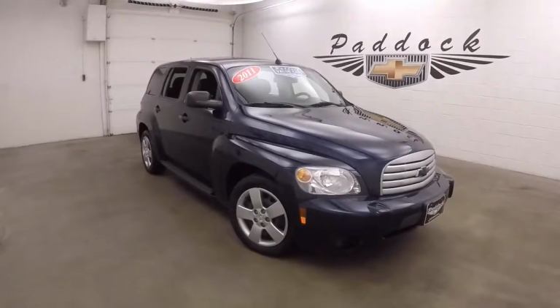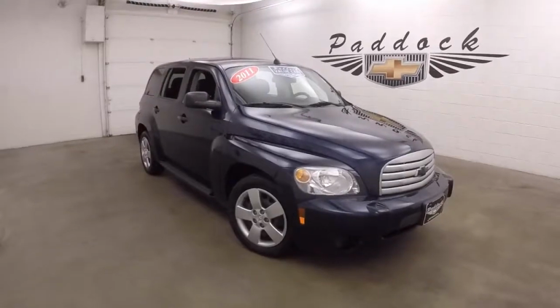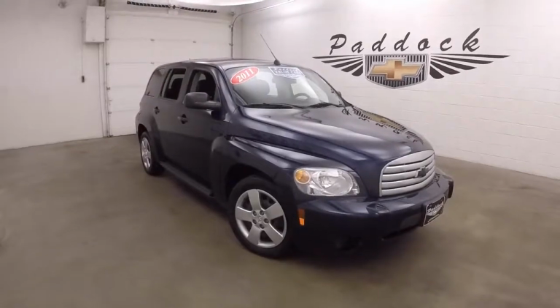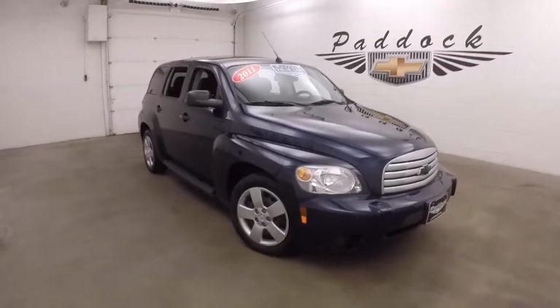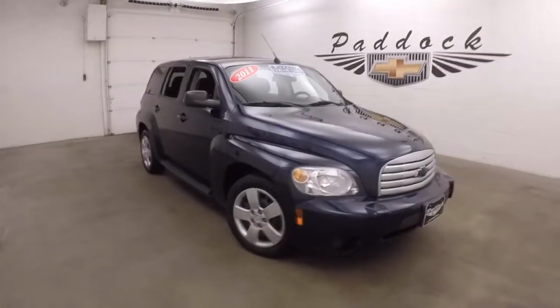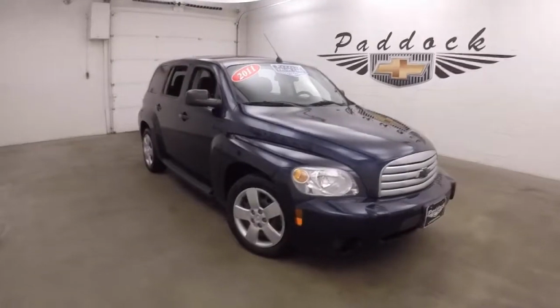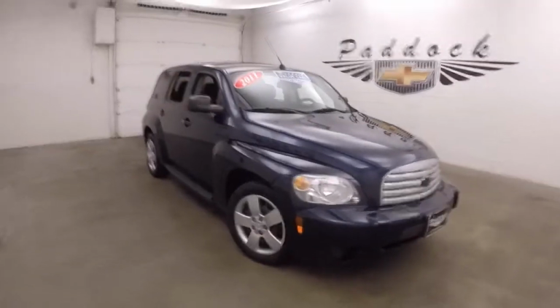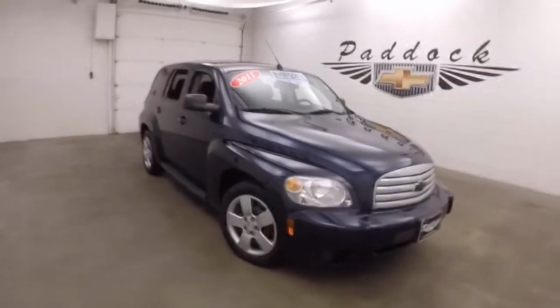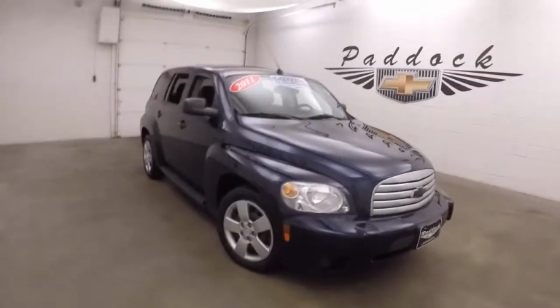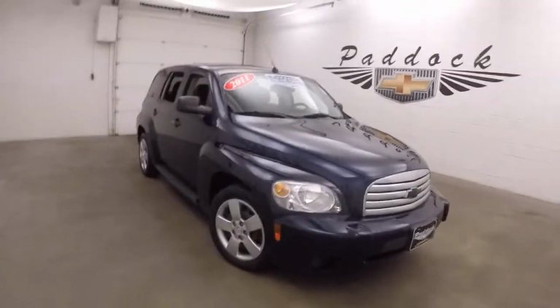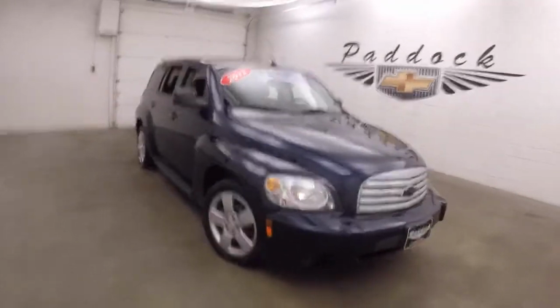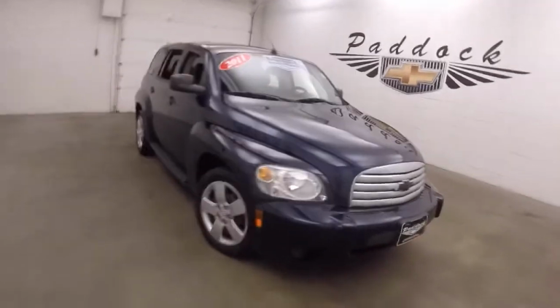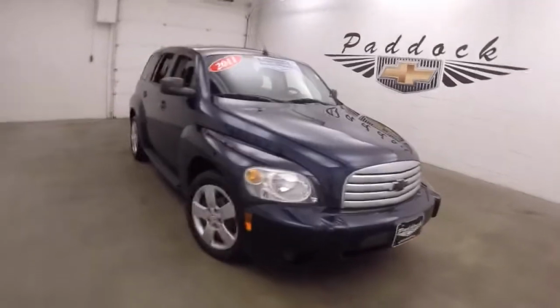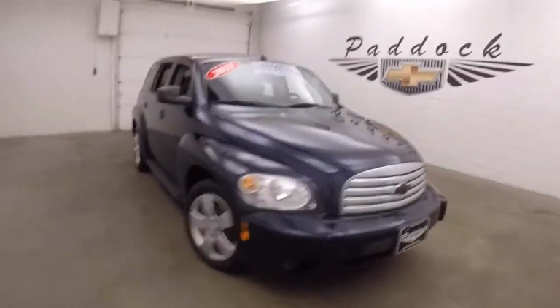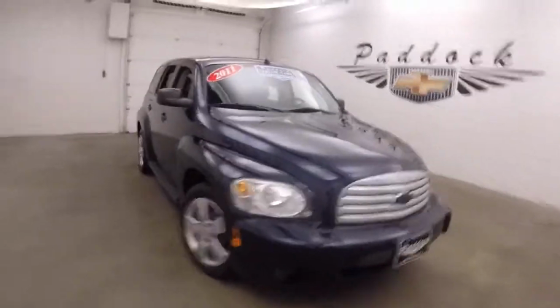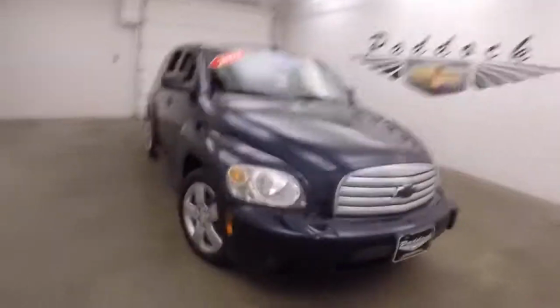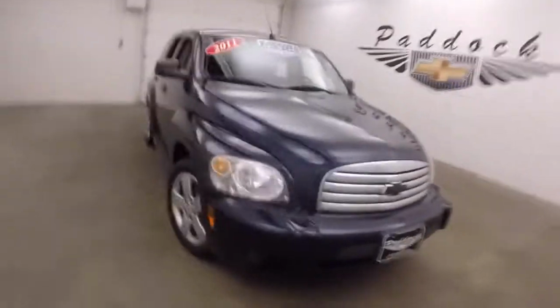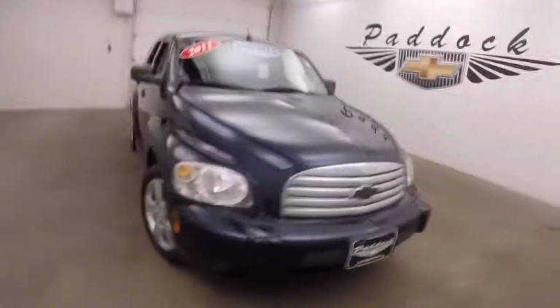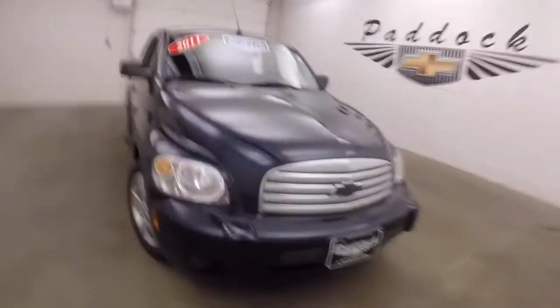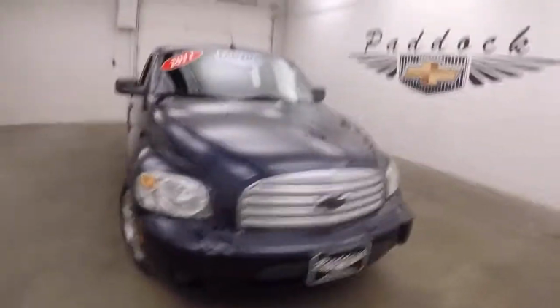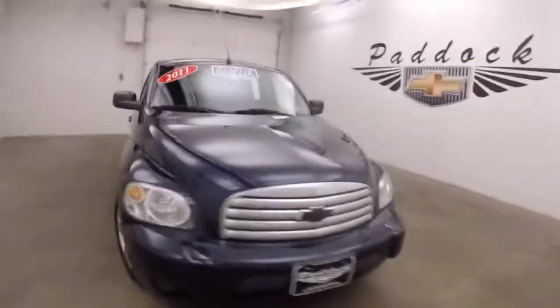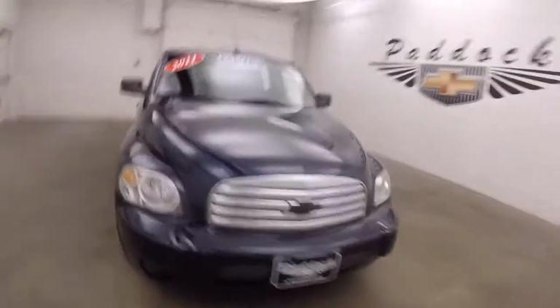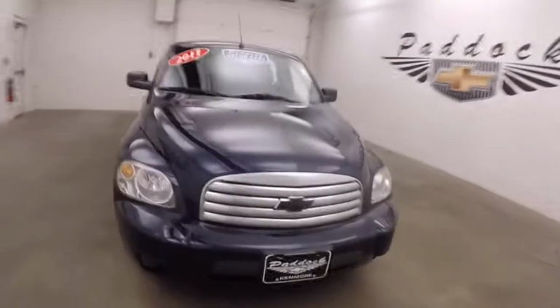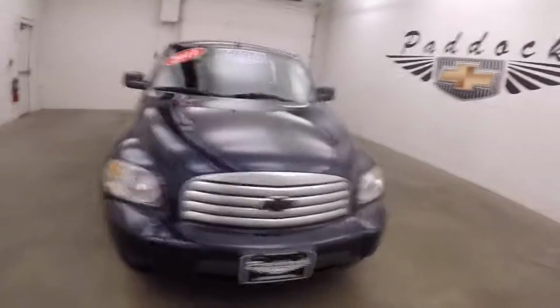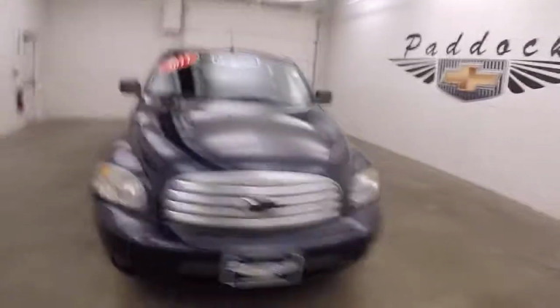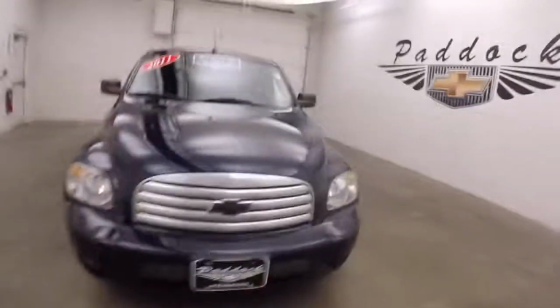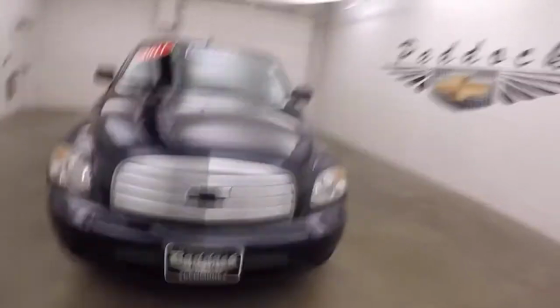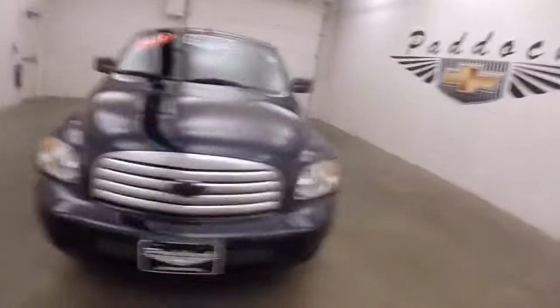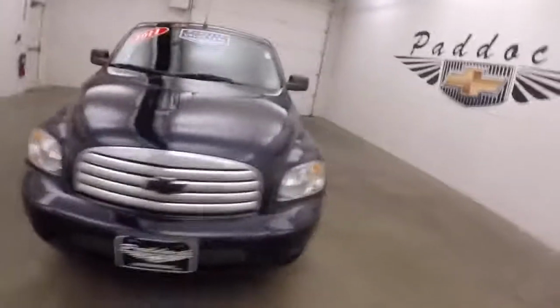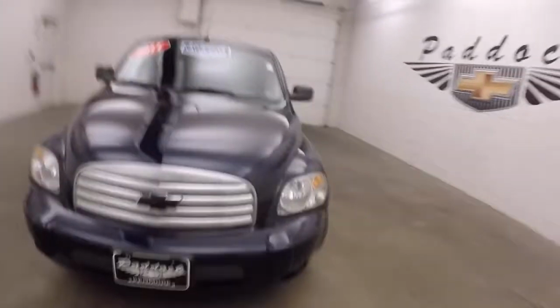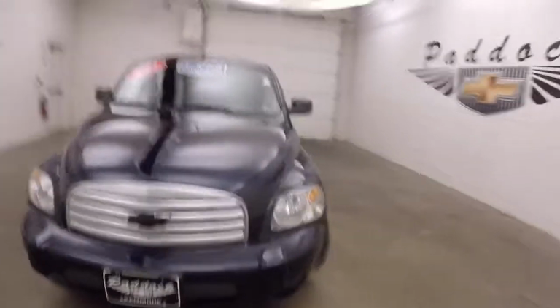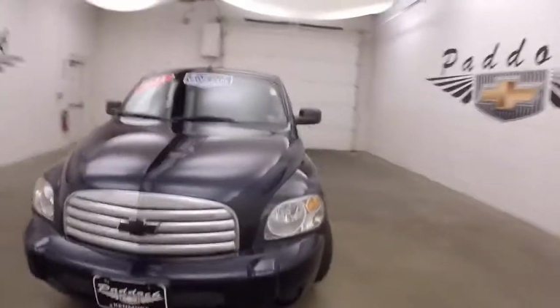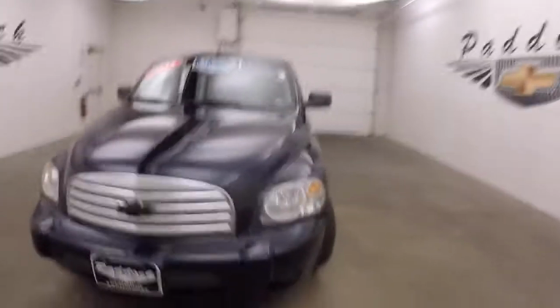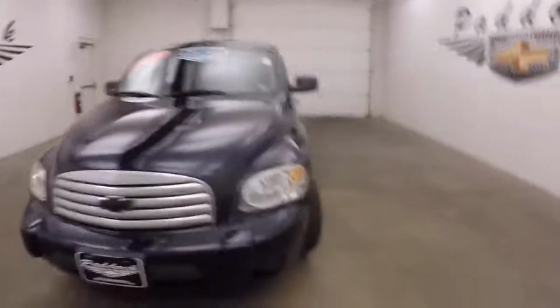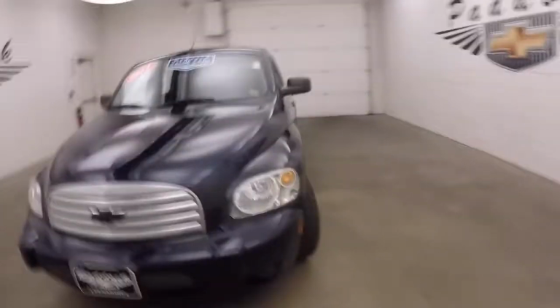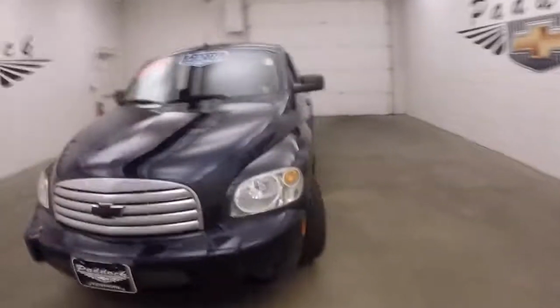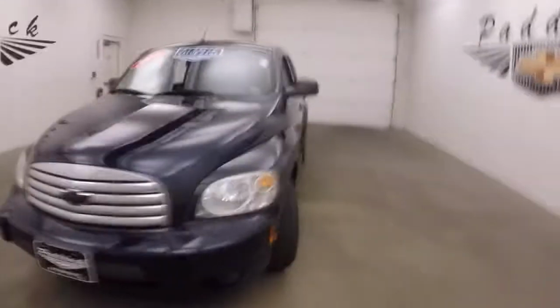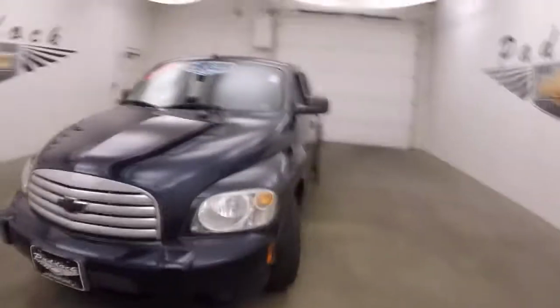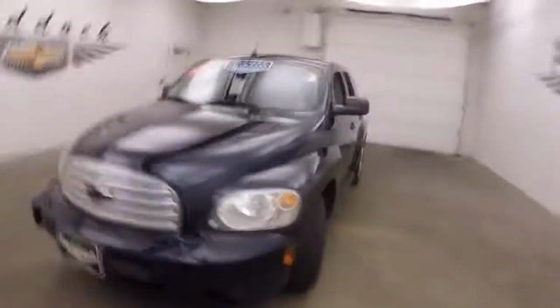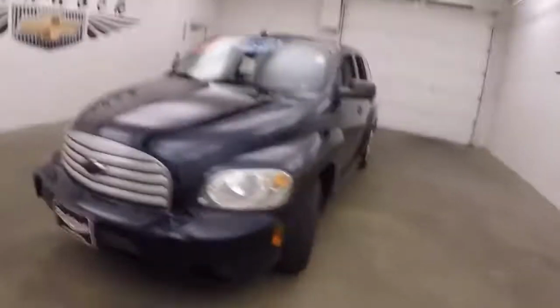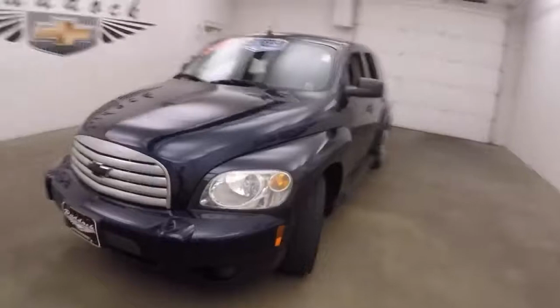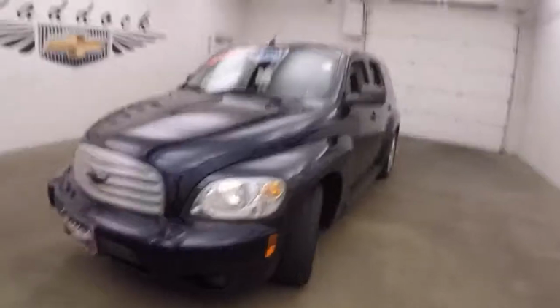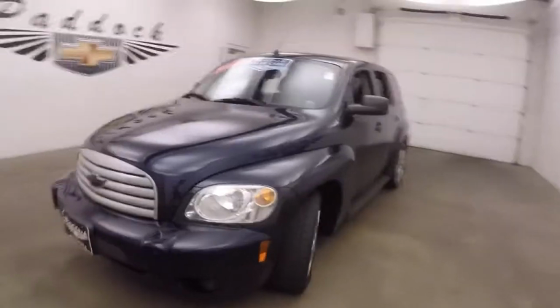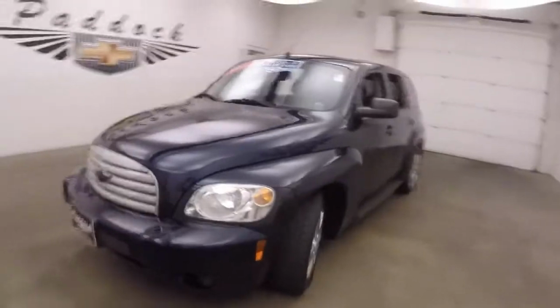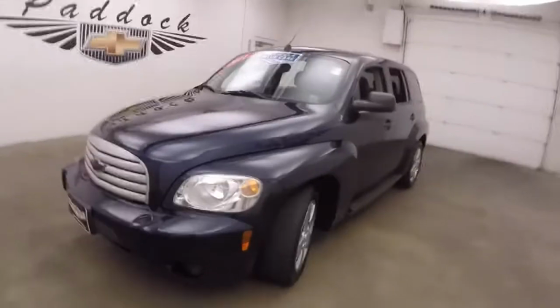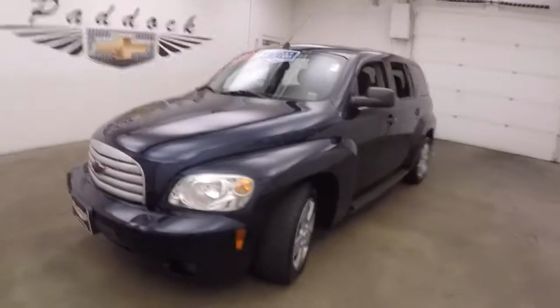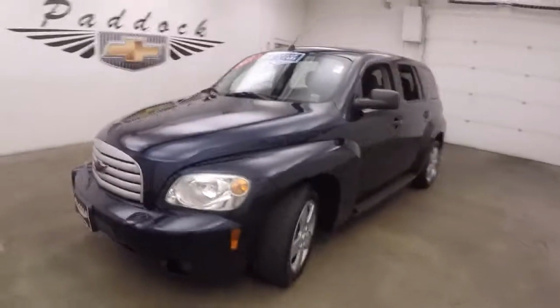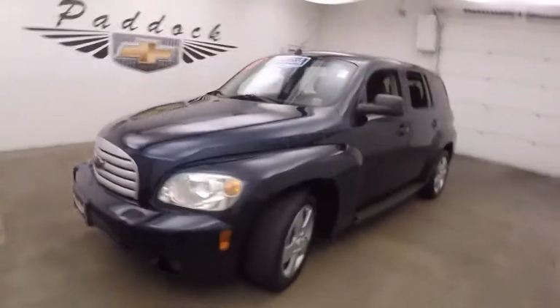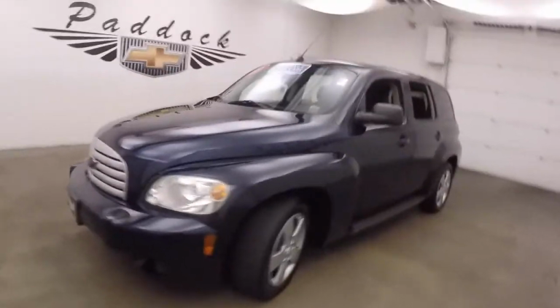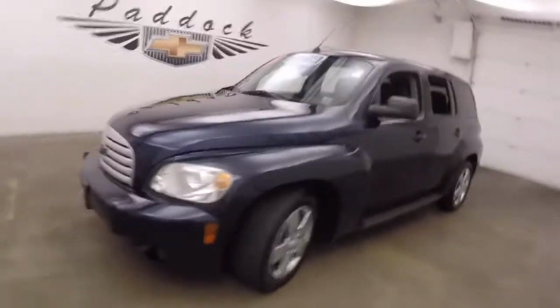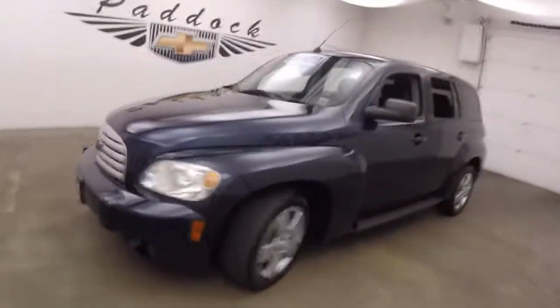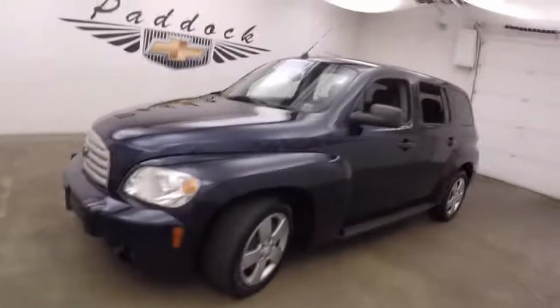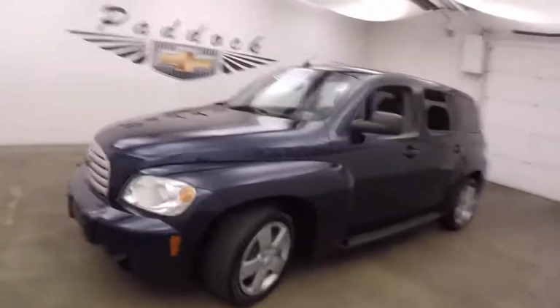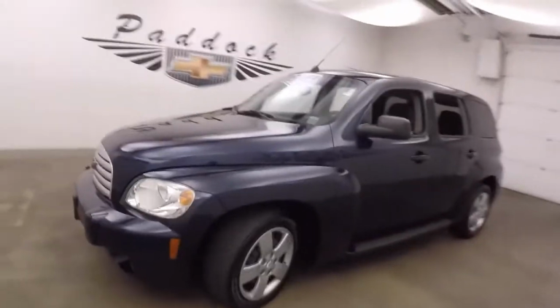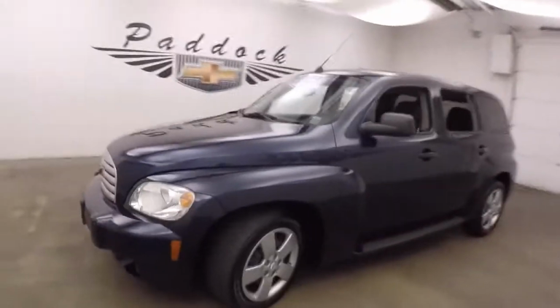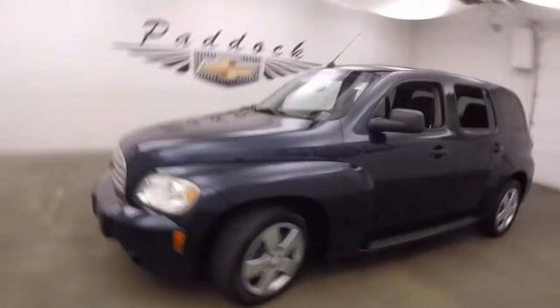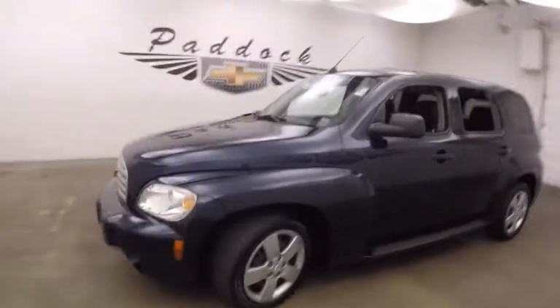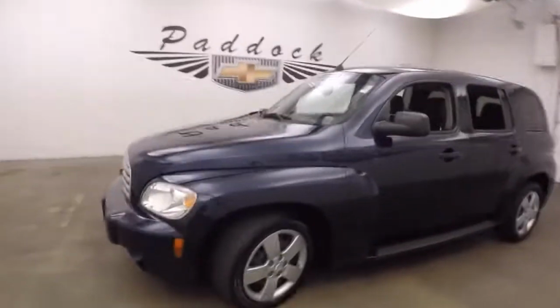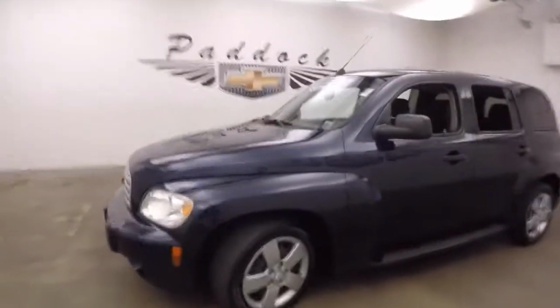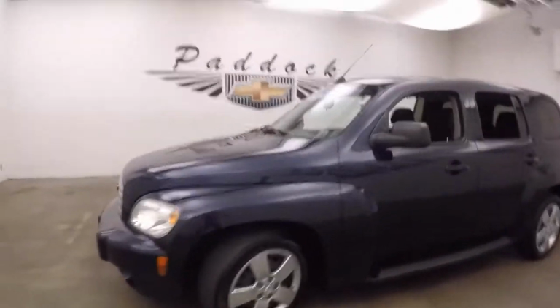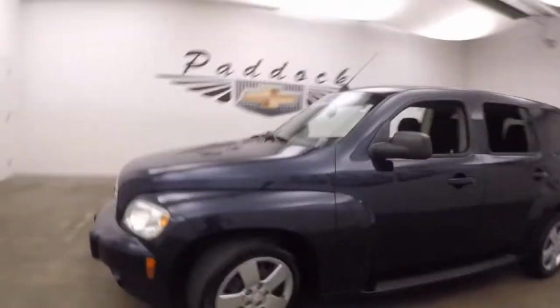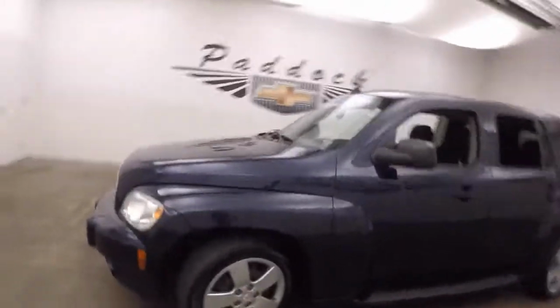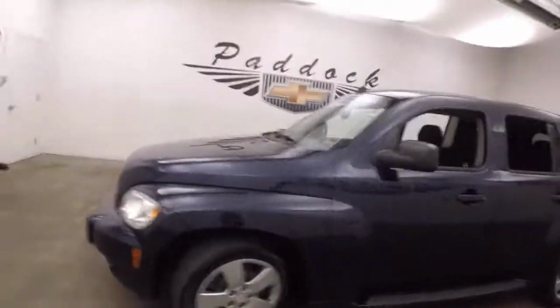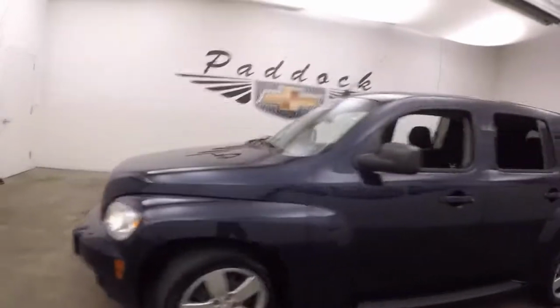It's a 2011 Chevy HHR. Nice dark blue paint, steel wheels, silver covers.